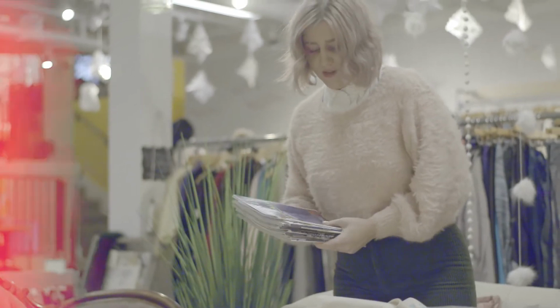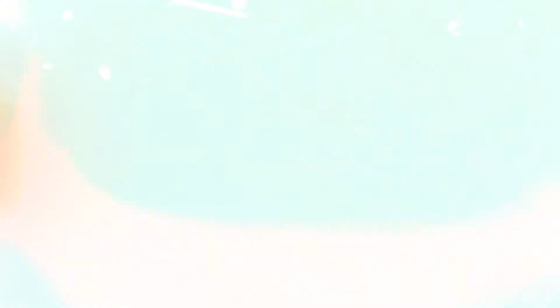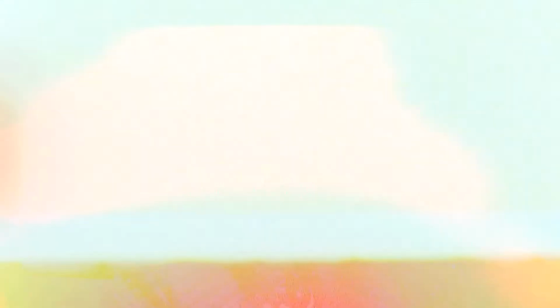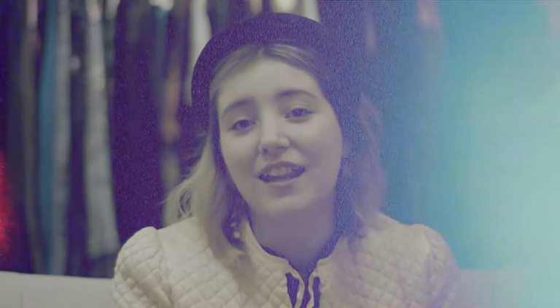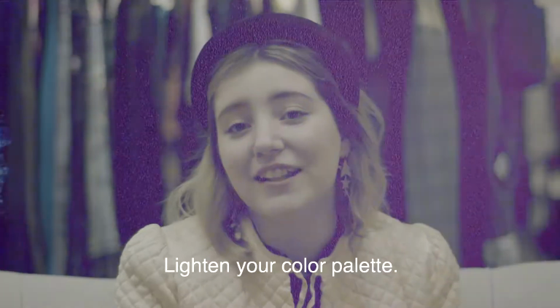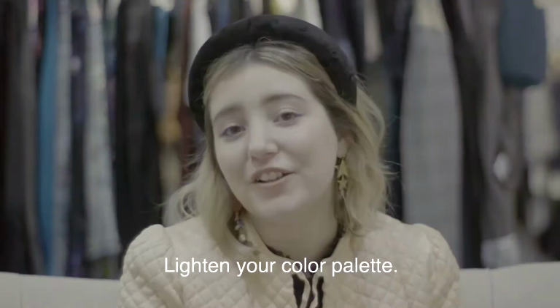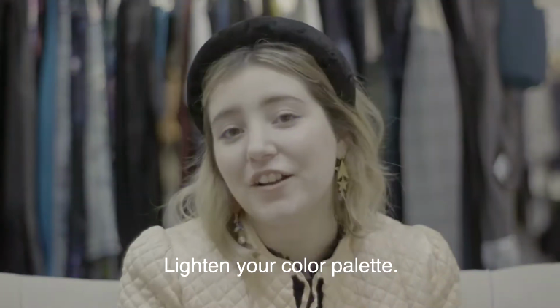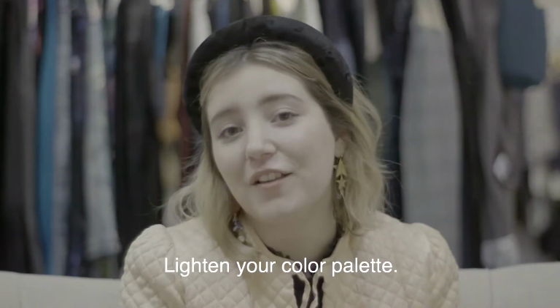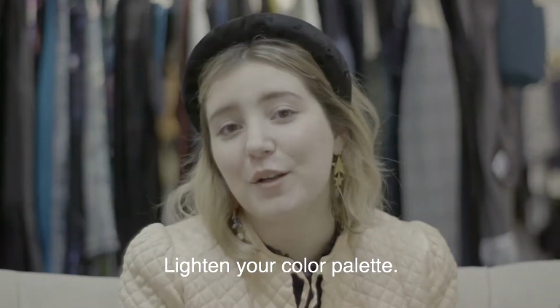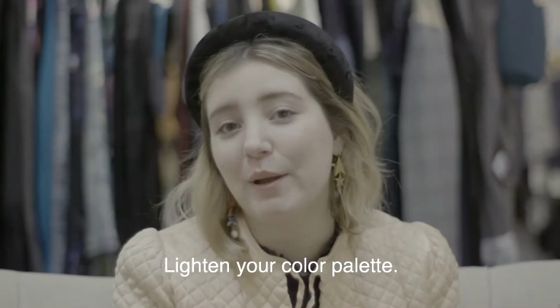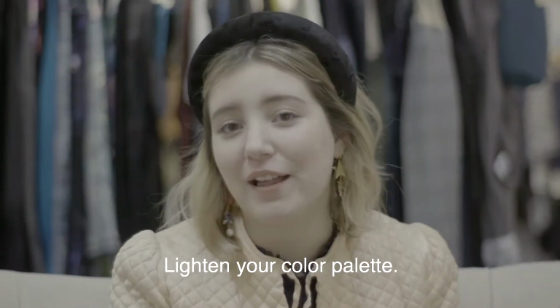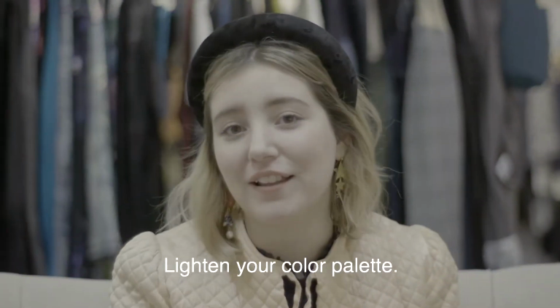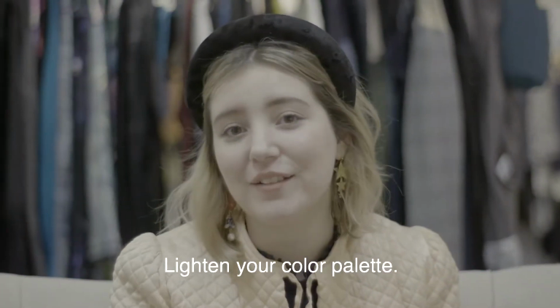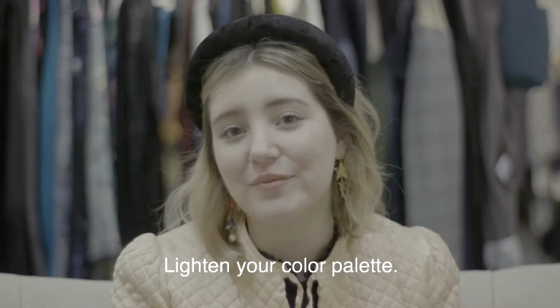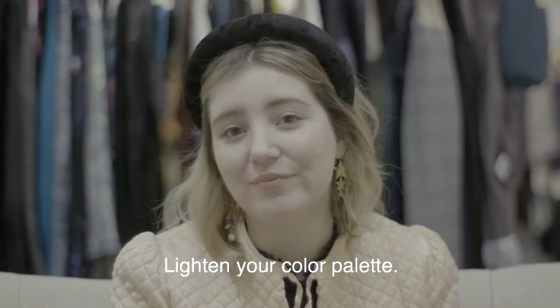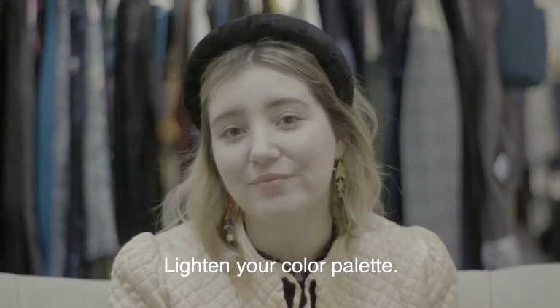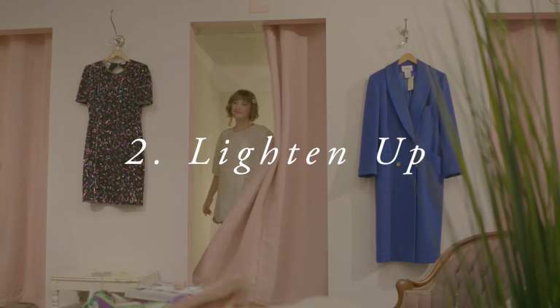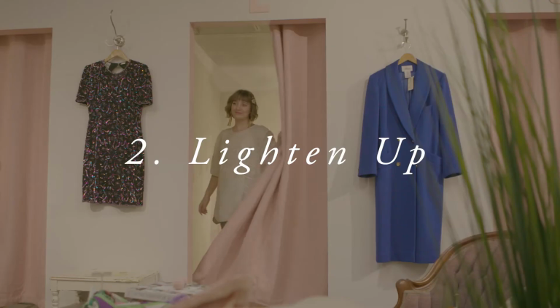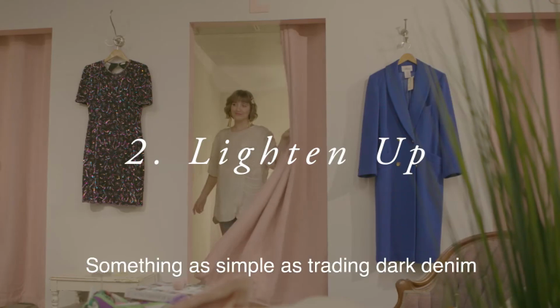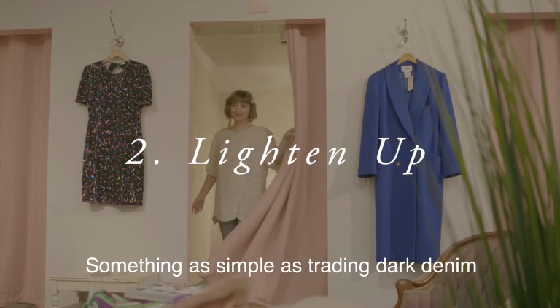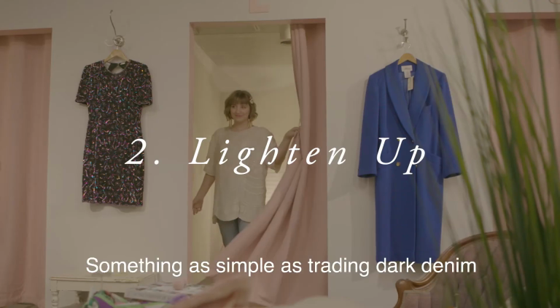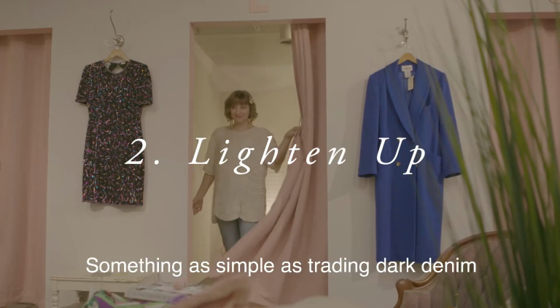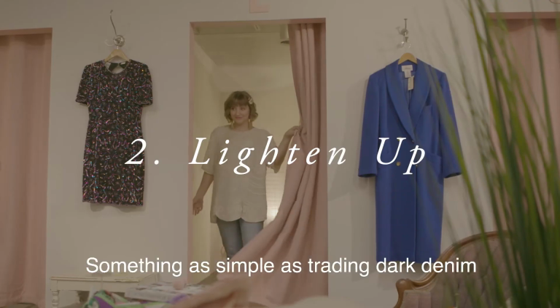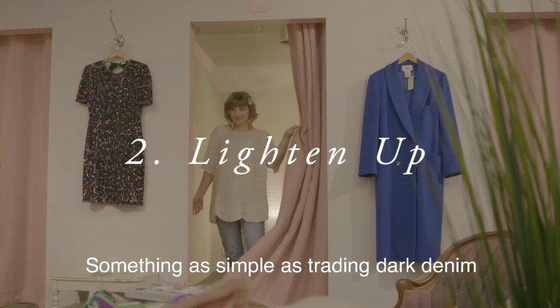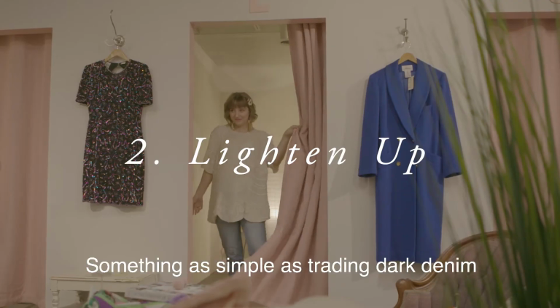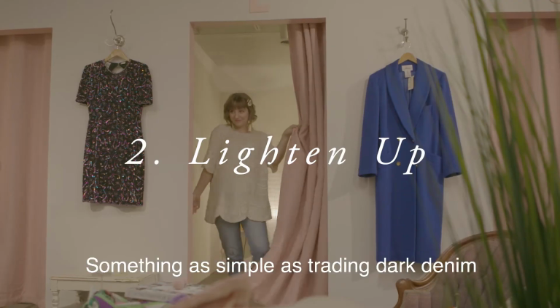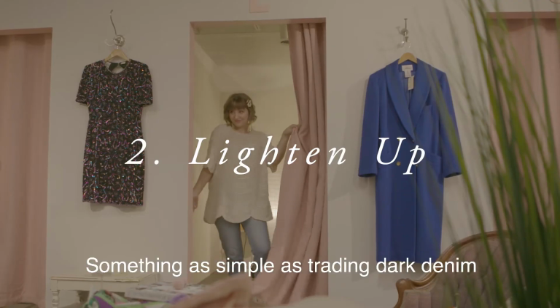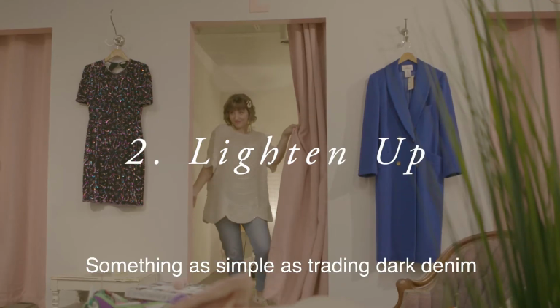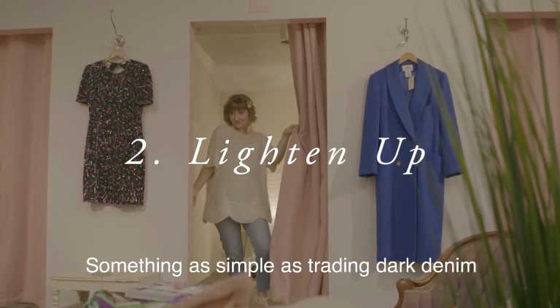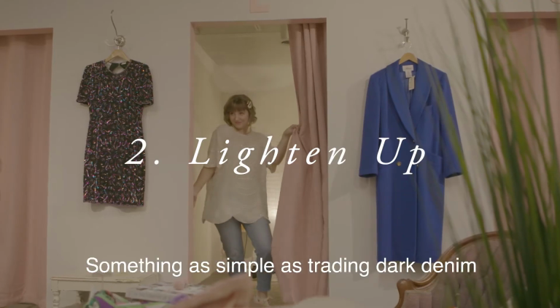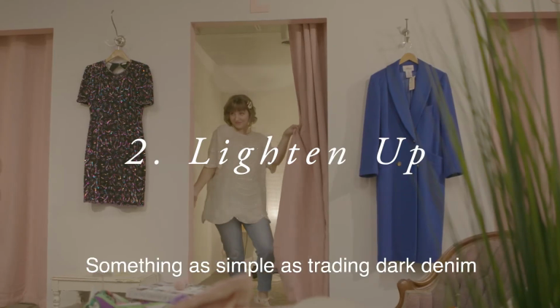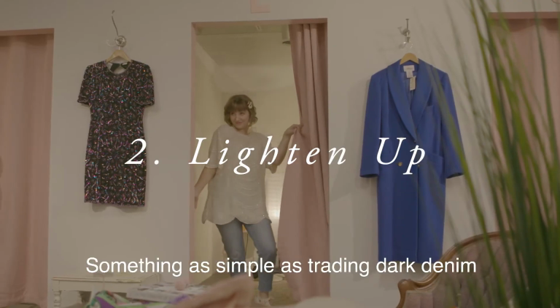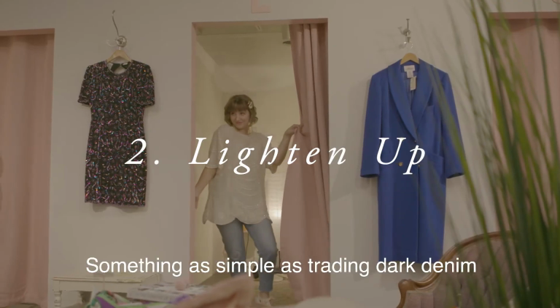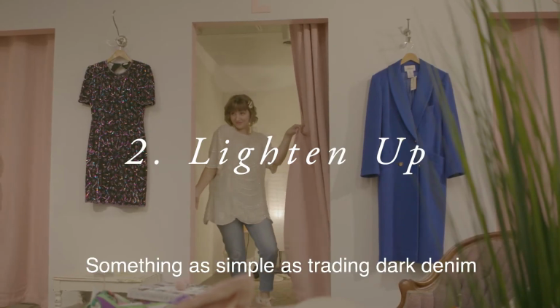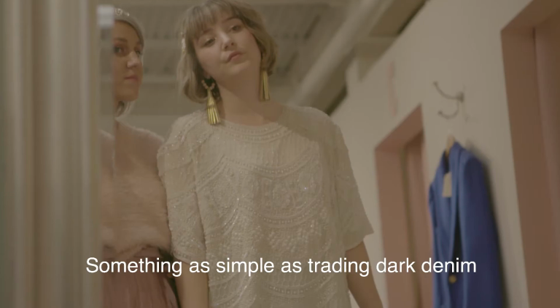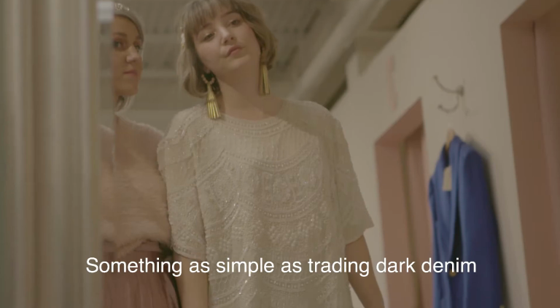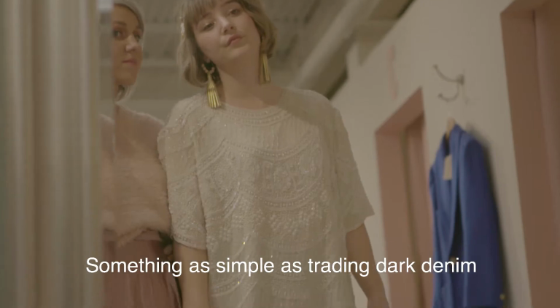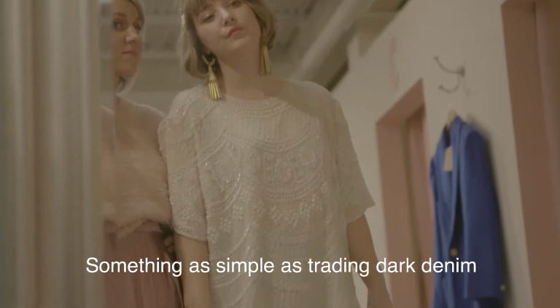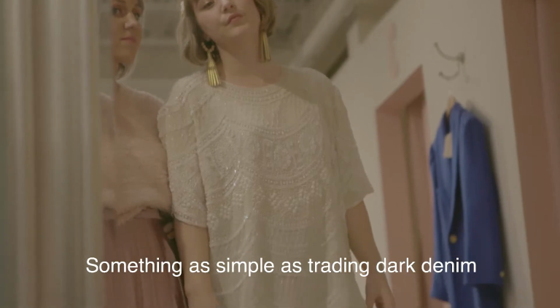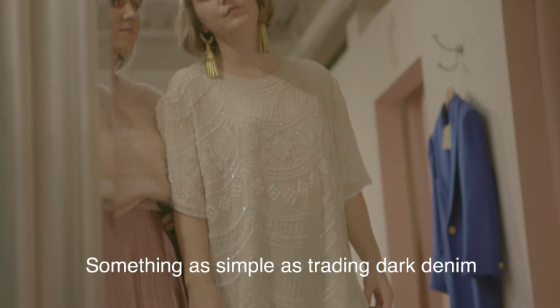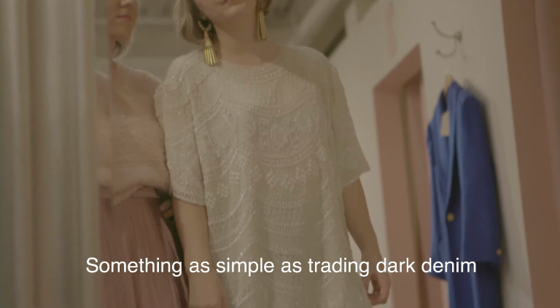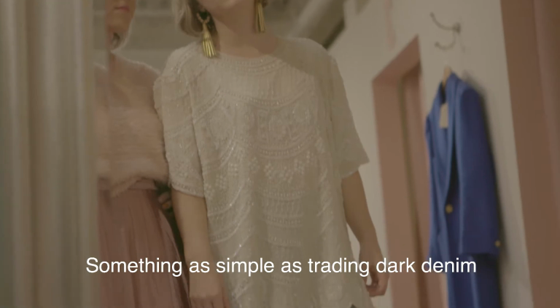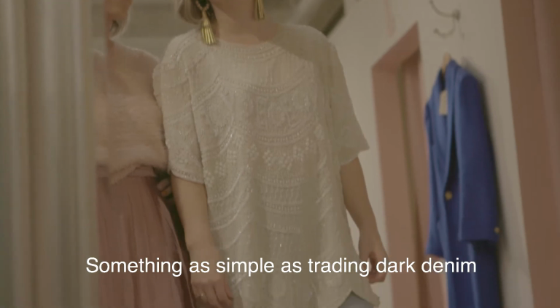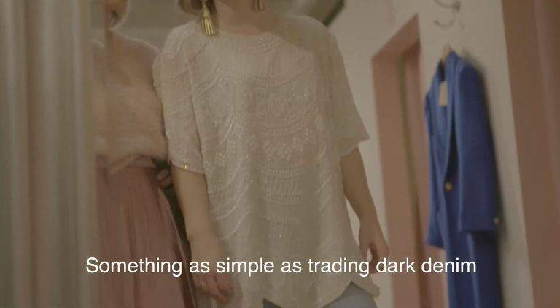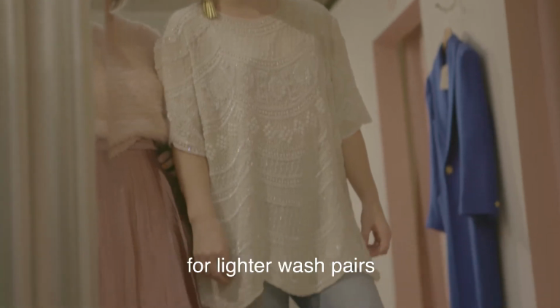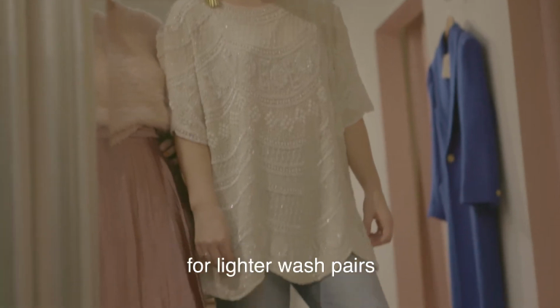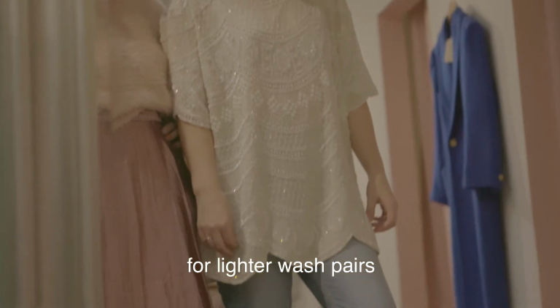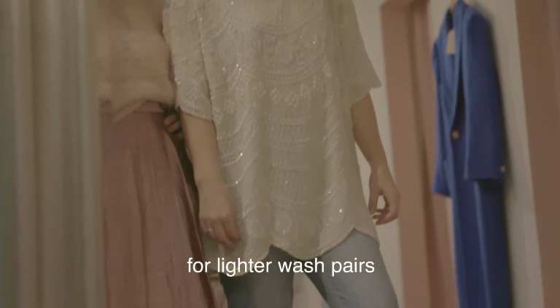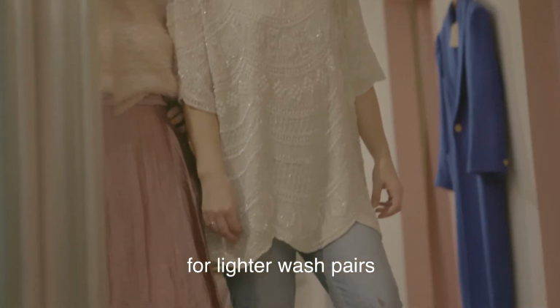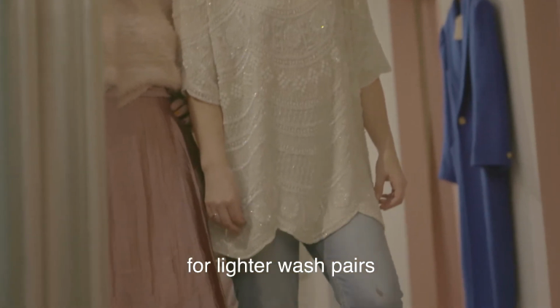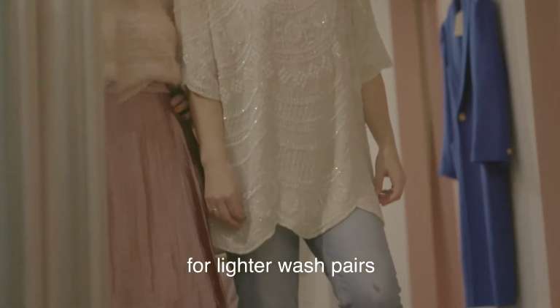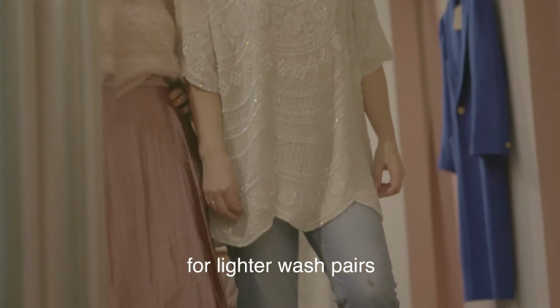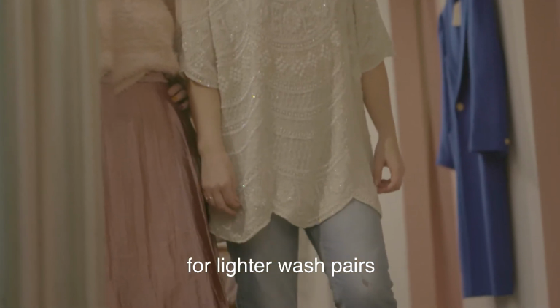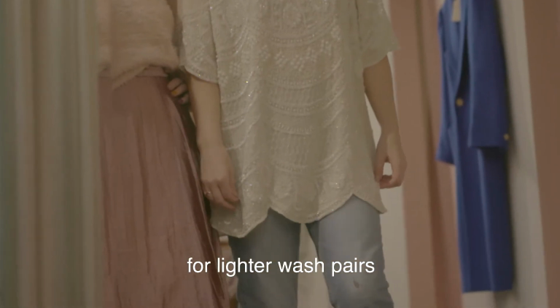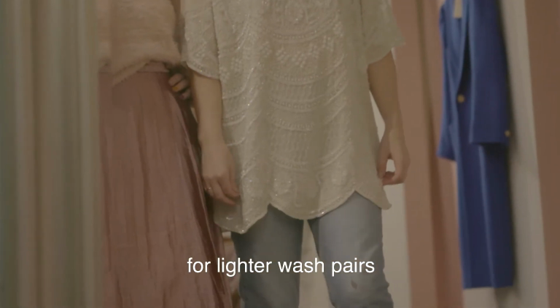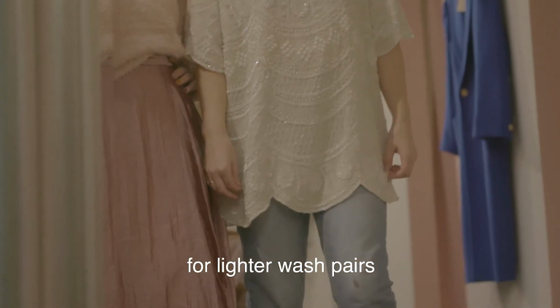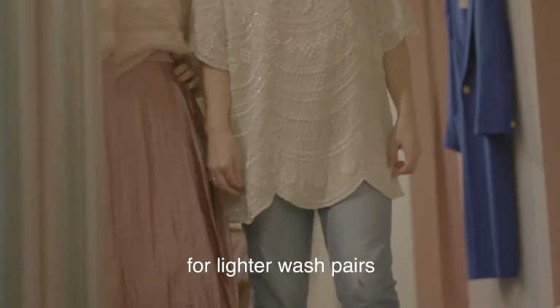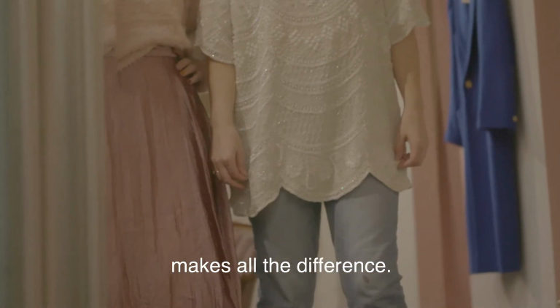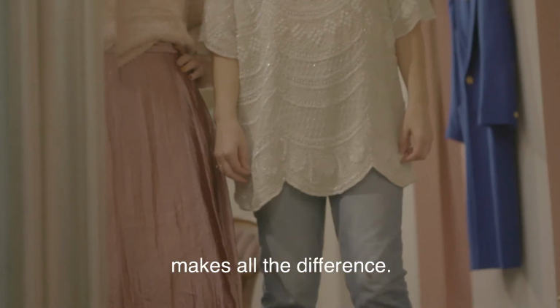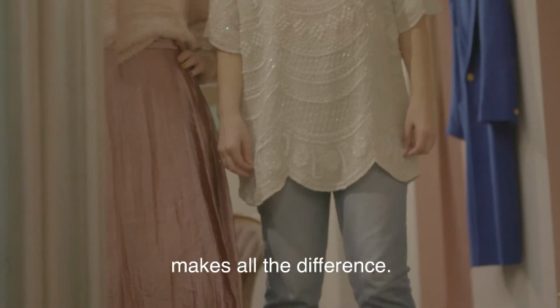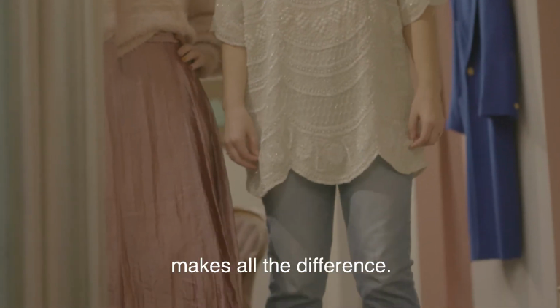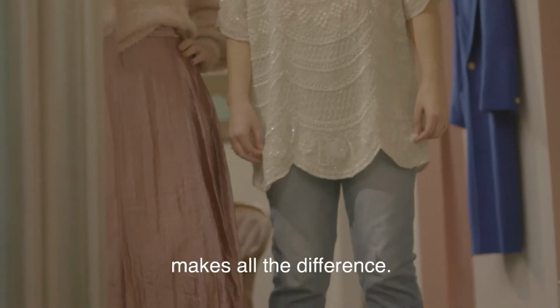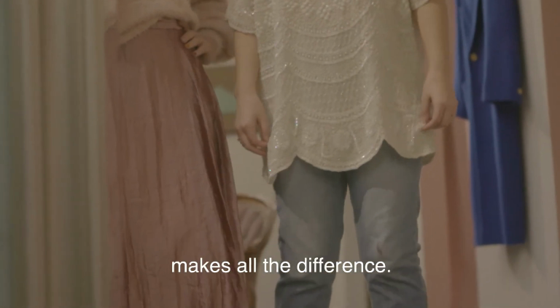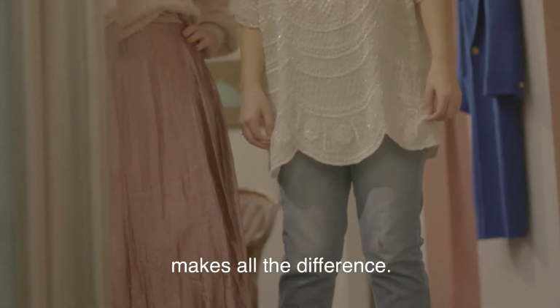Lighten your color palette. Something as simple as trading dark denim for a lighter wash pair makes all the difference.